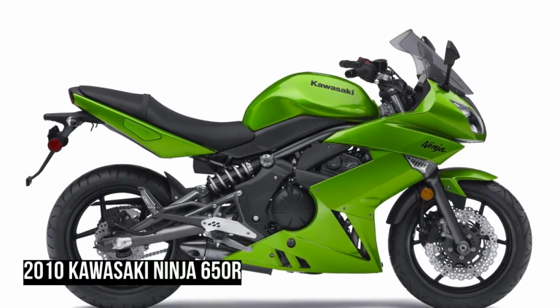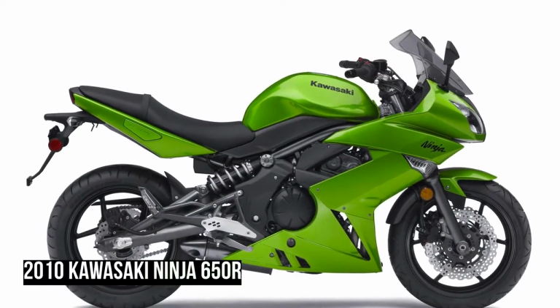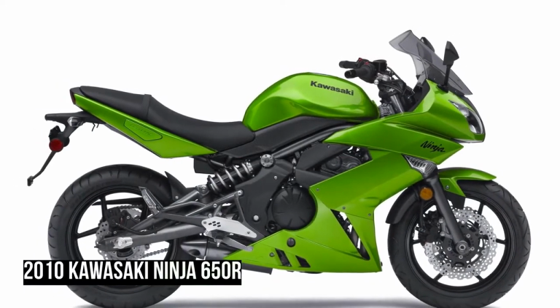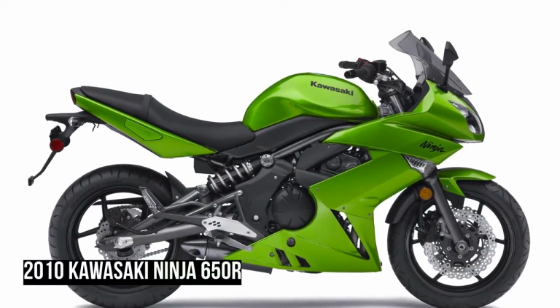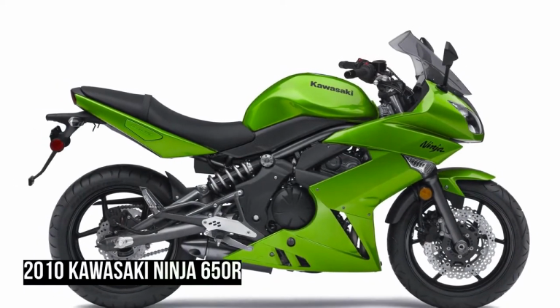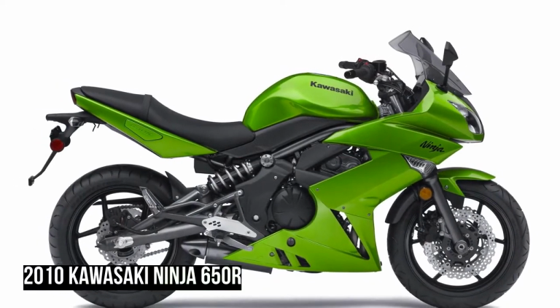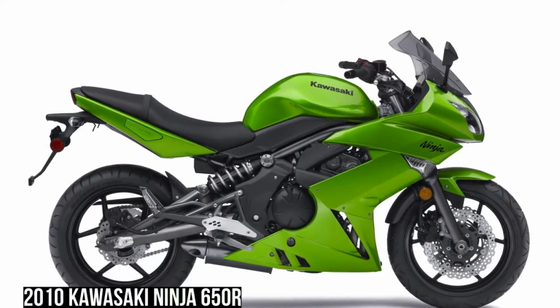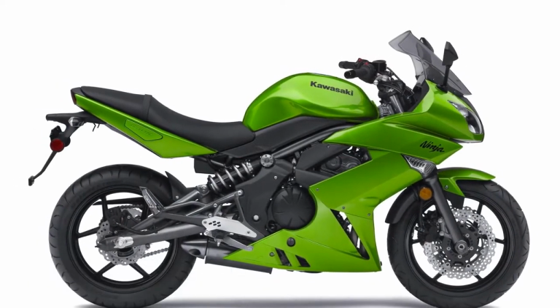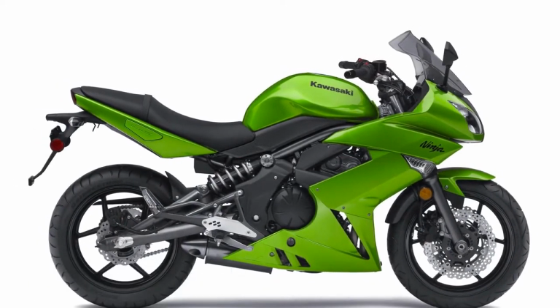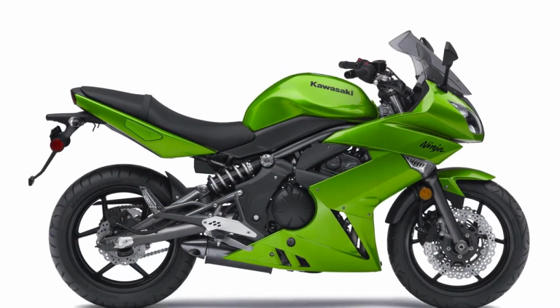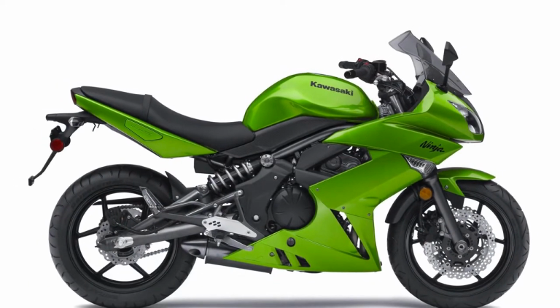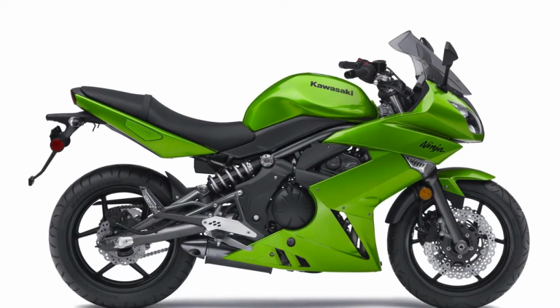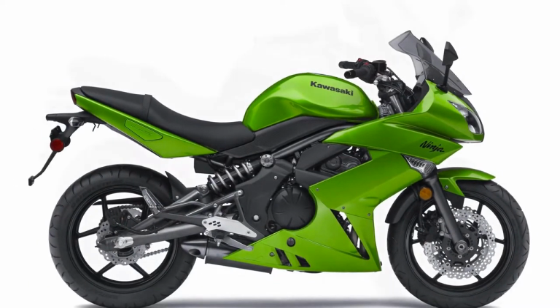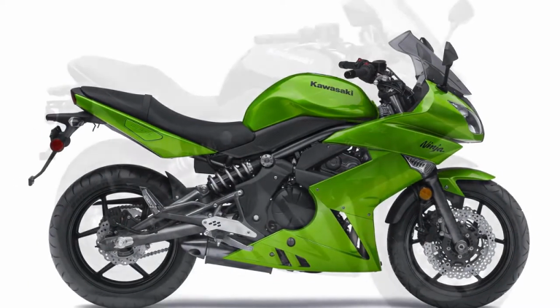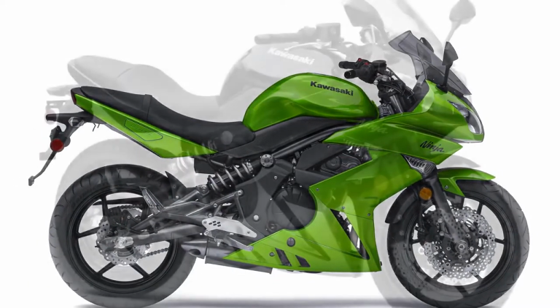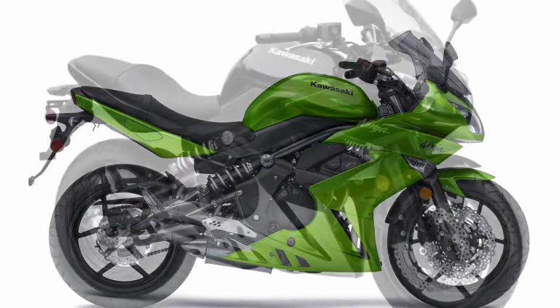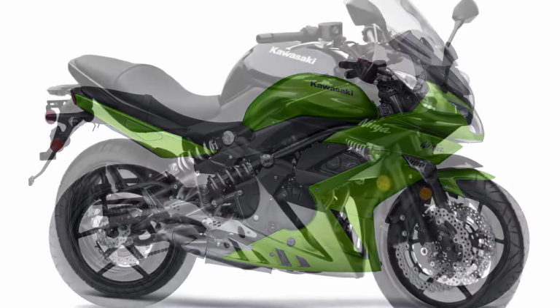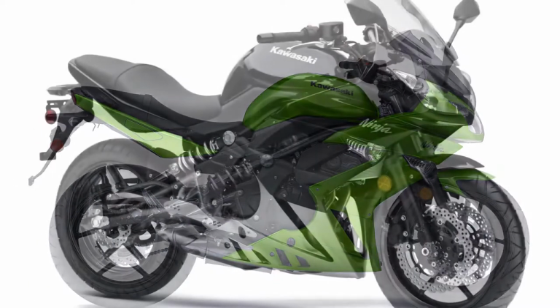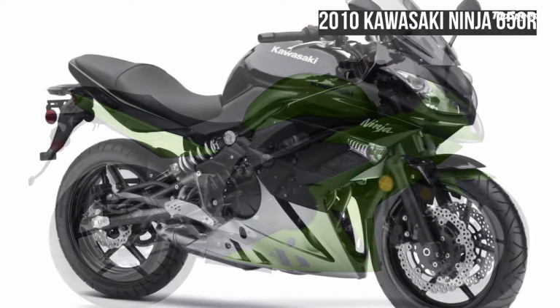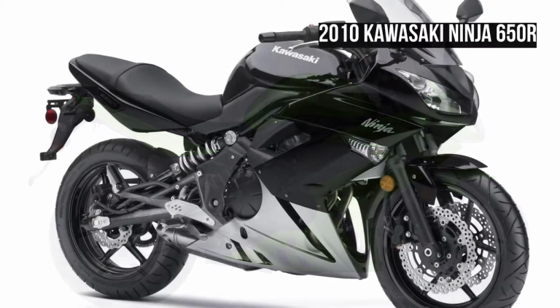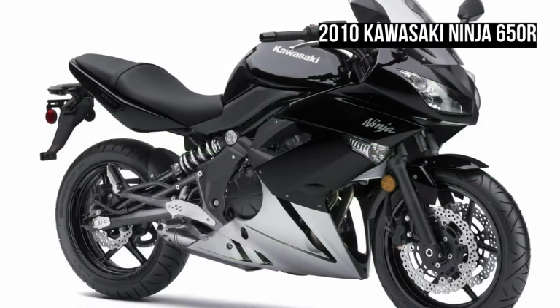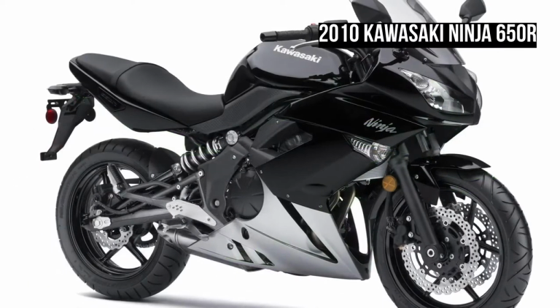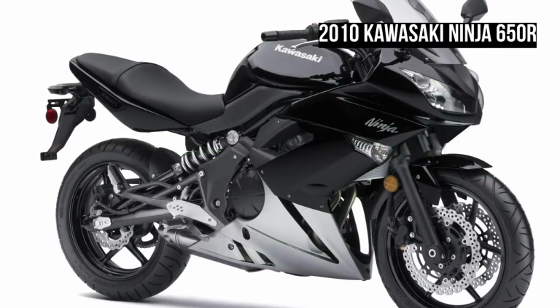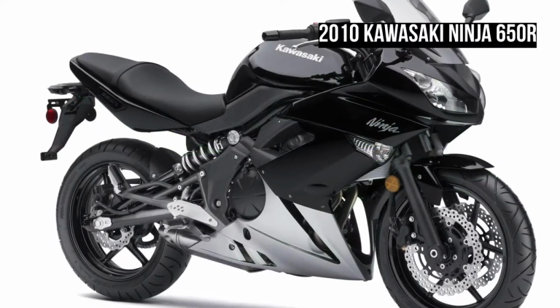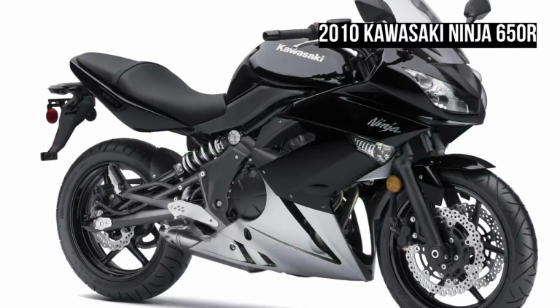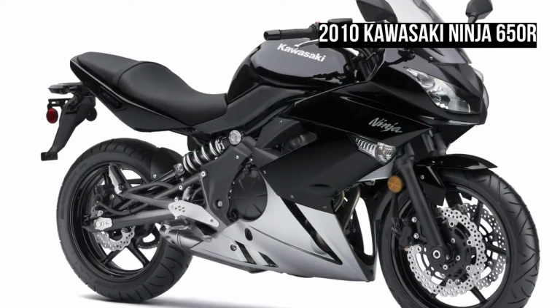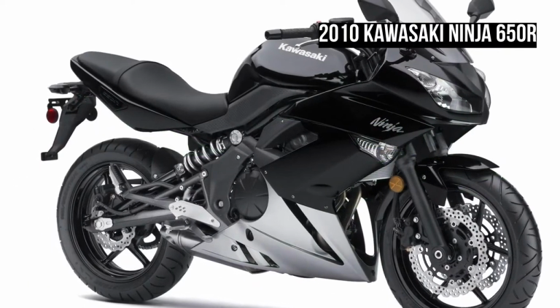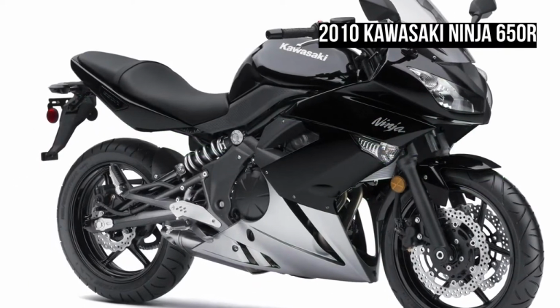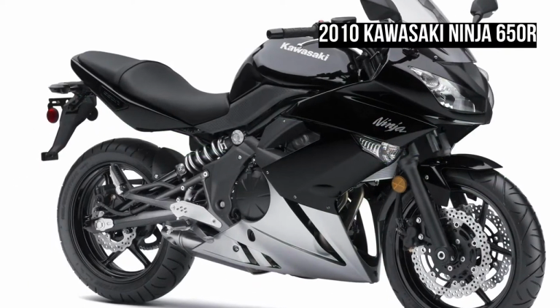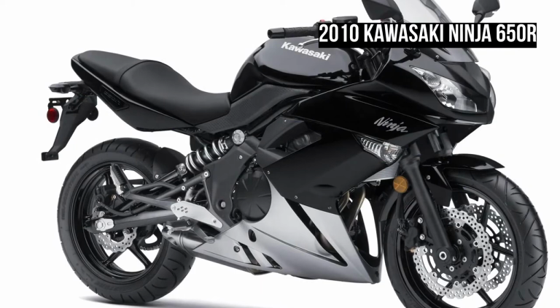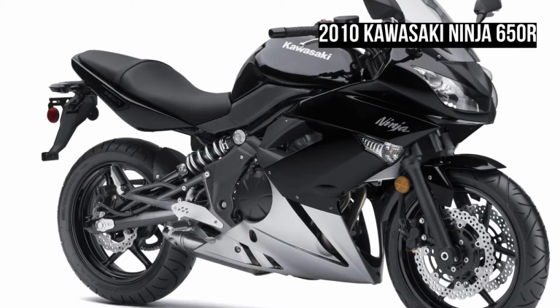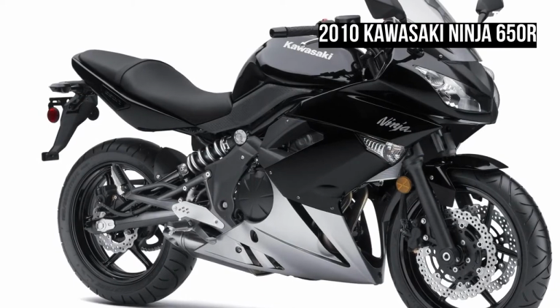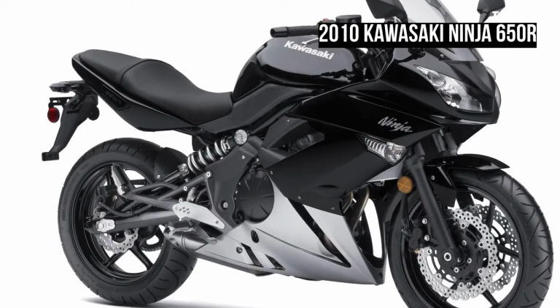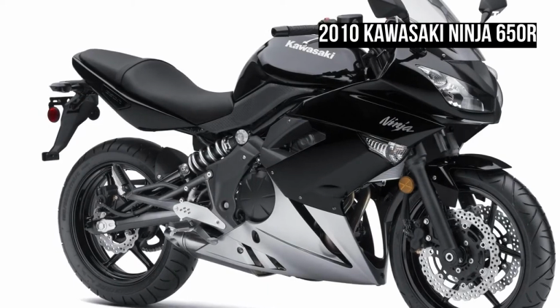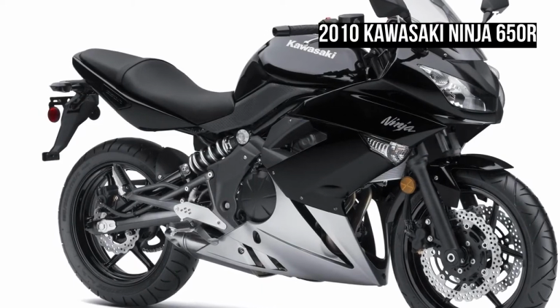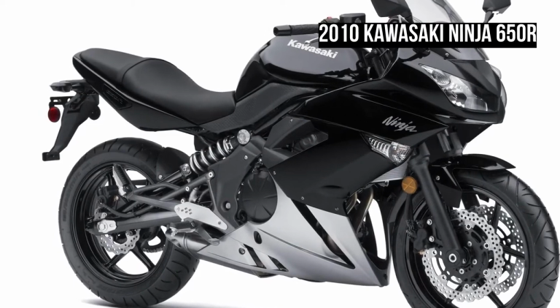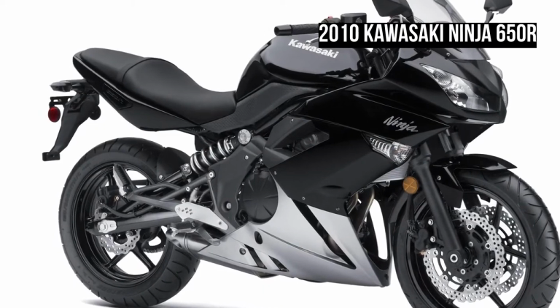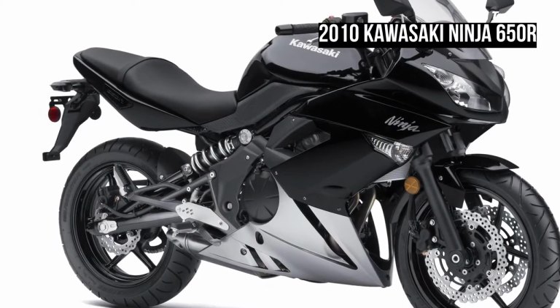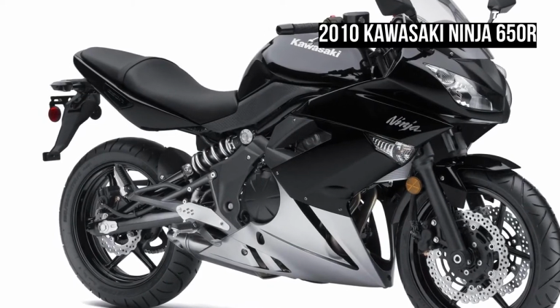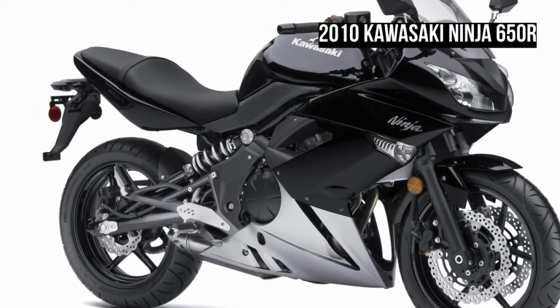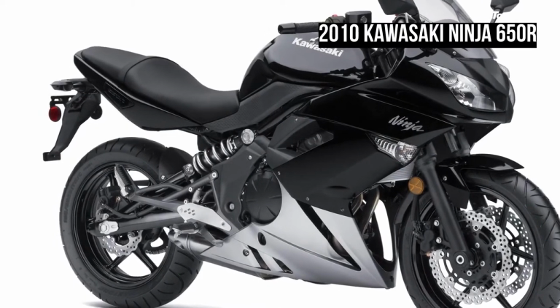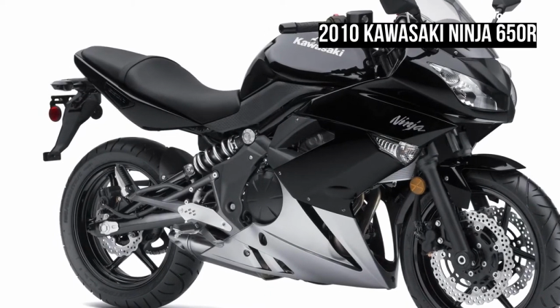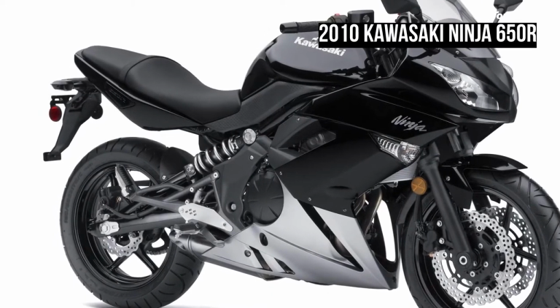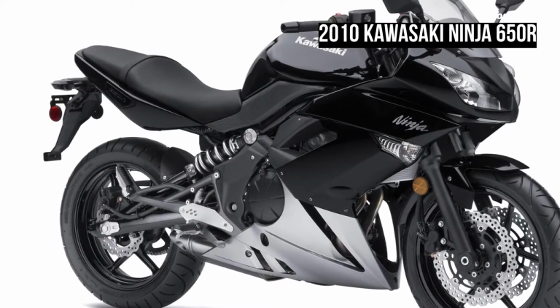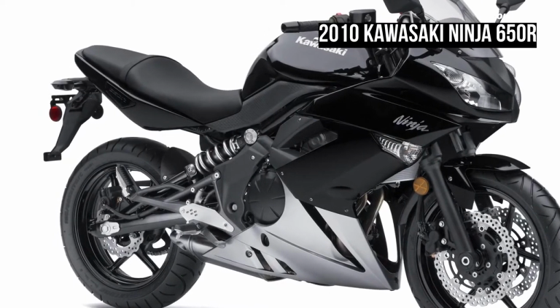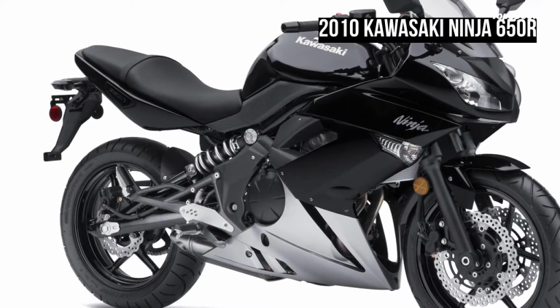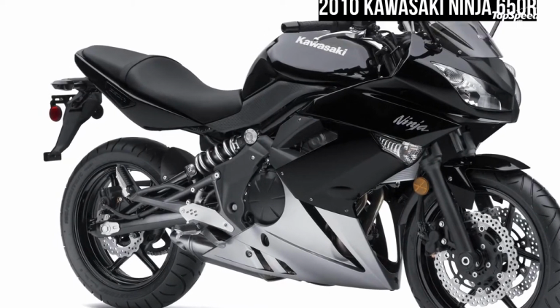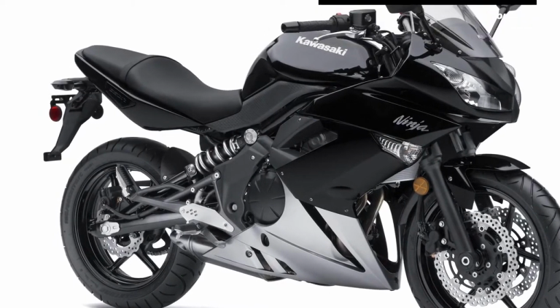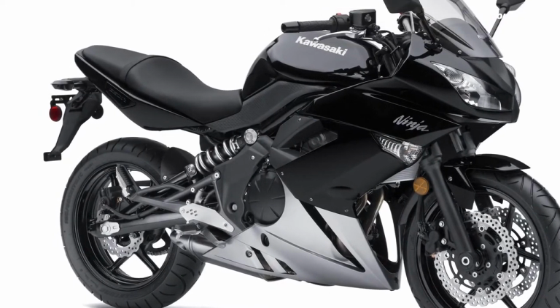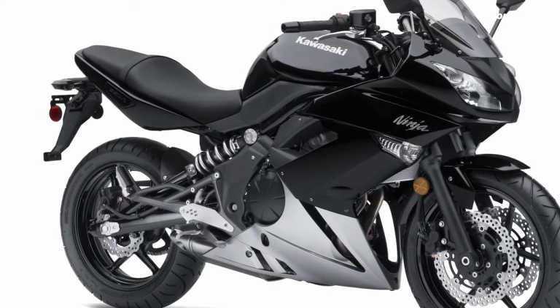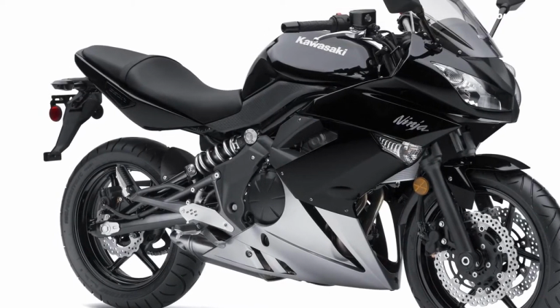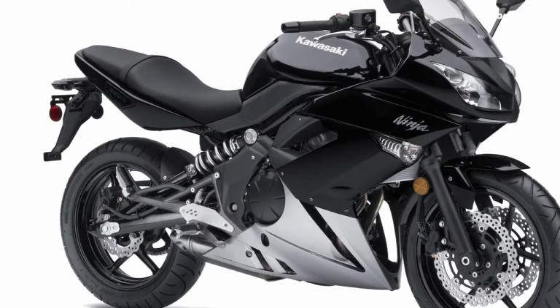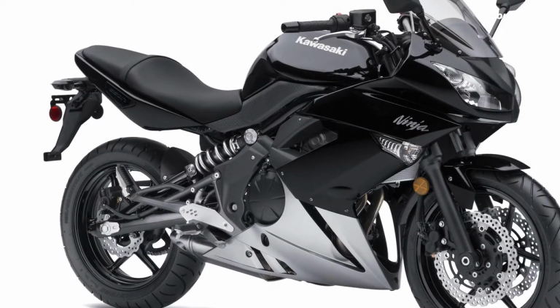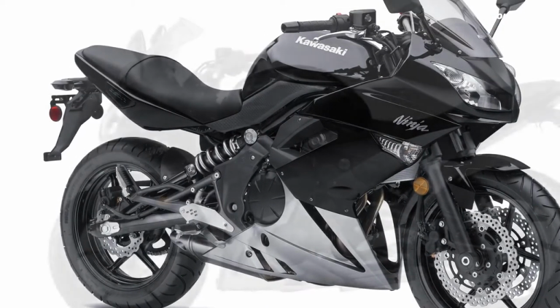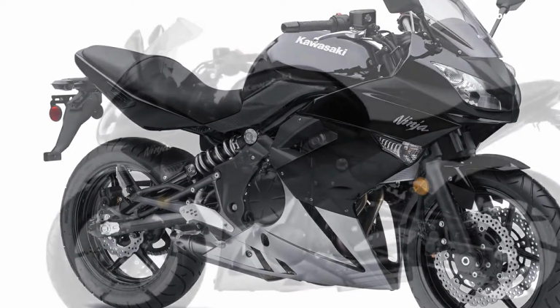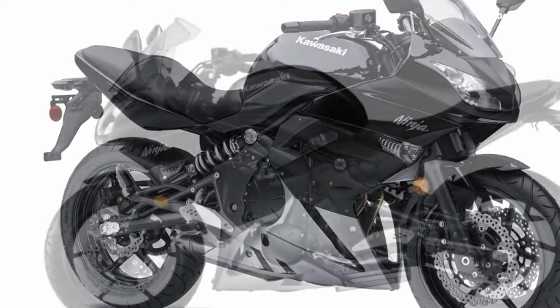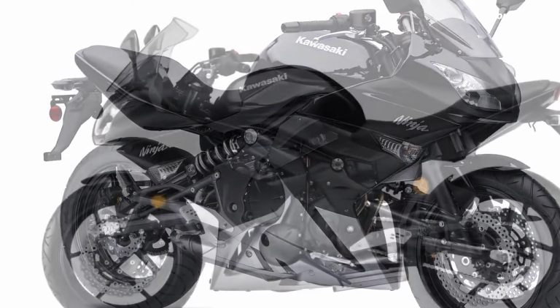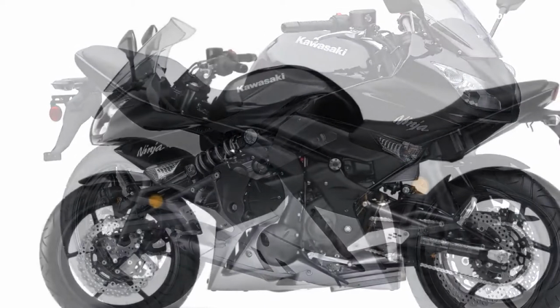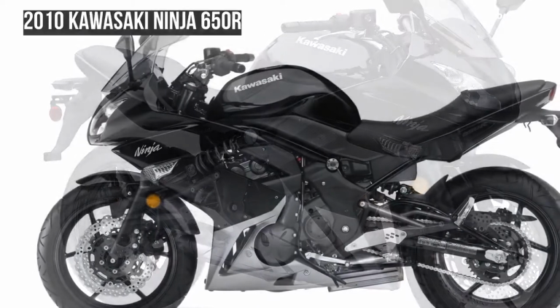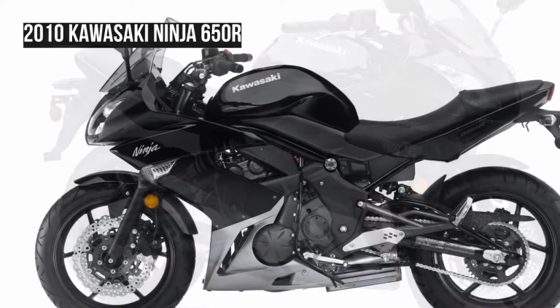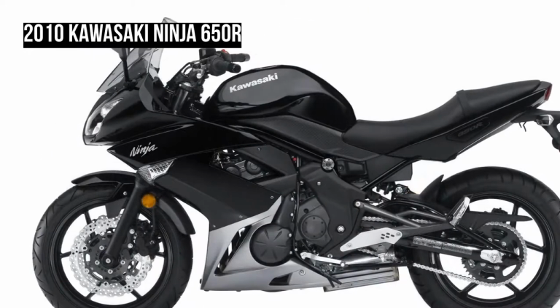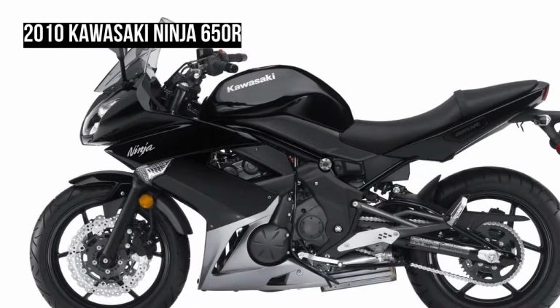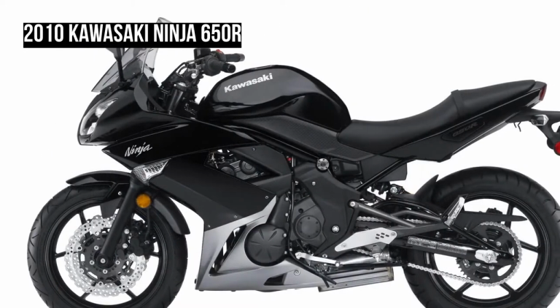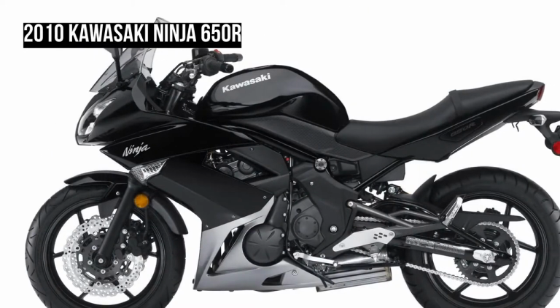The good news about the 2010 Kawasaki Ninja 650R is that it comes with an ABS system, but not over to the United States.